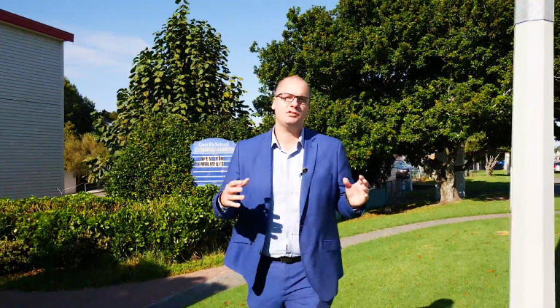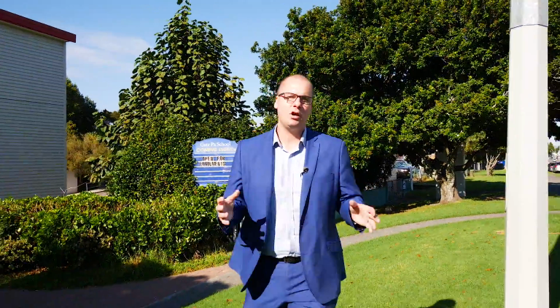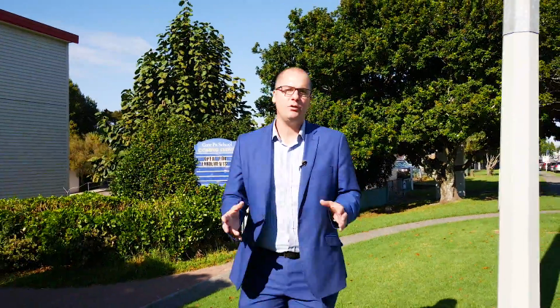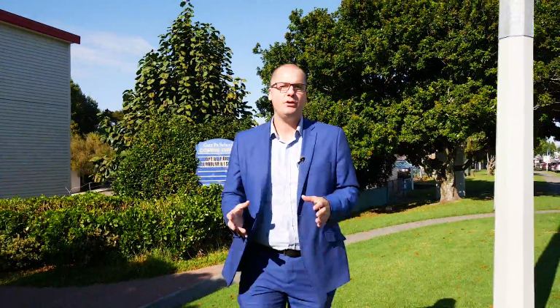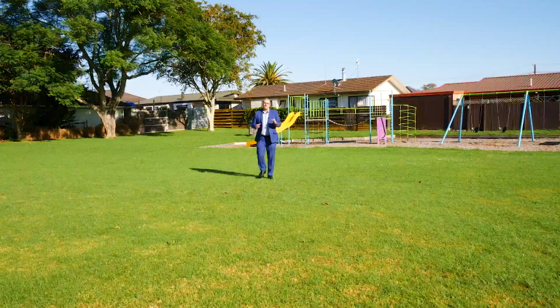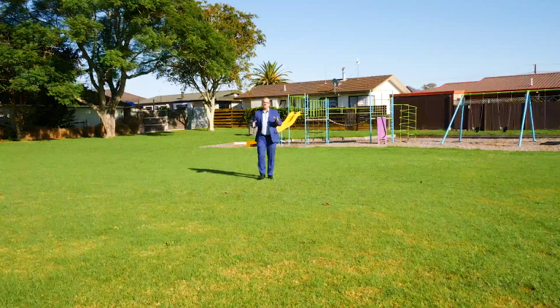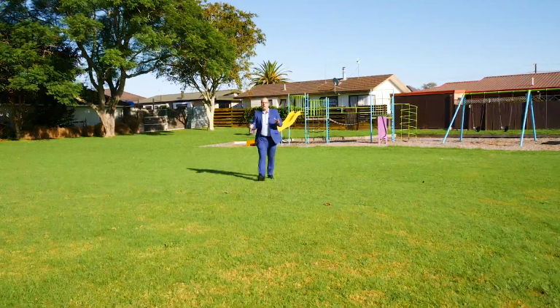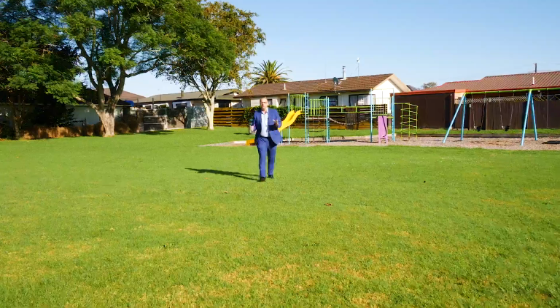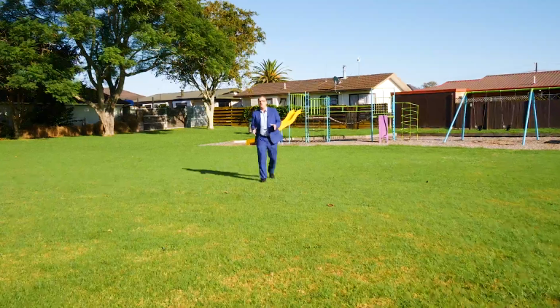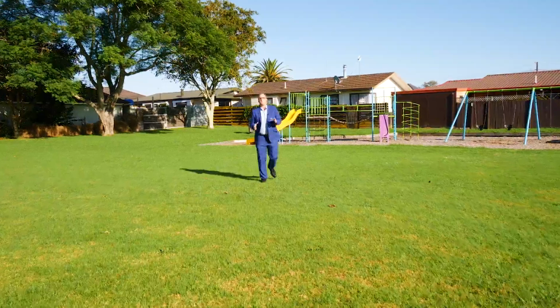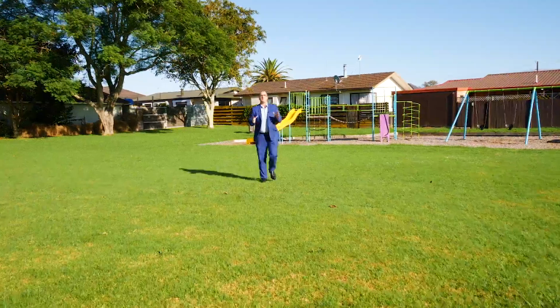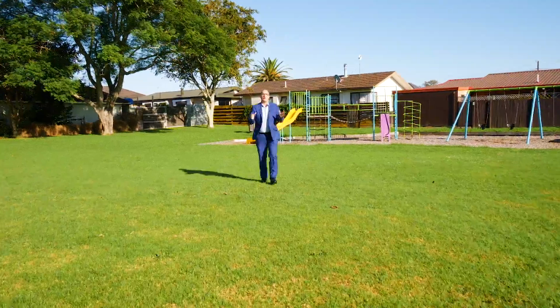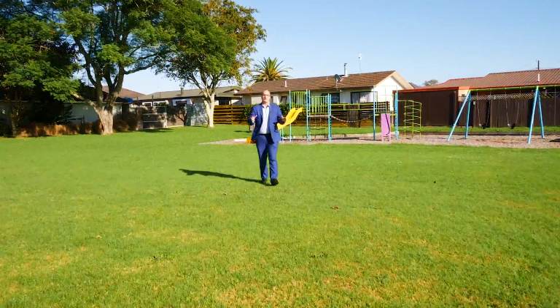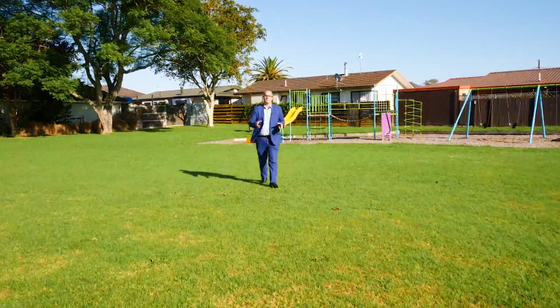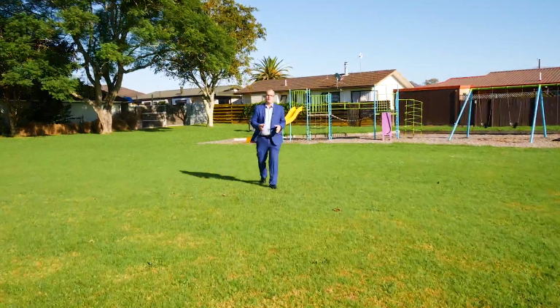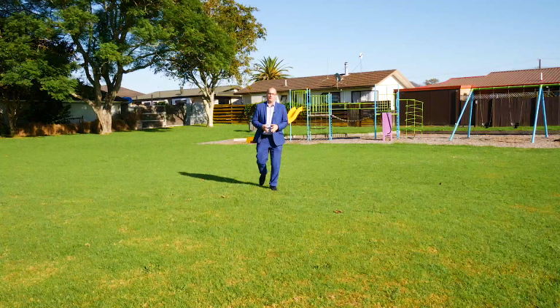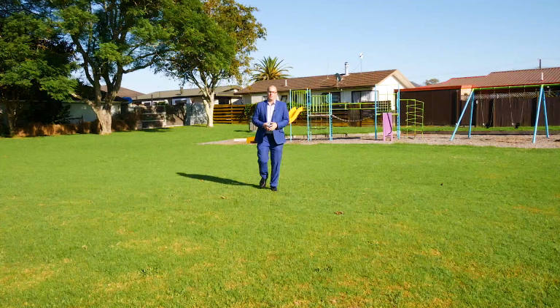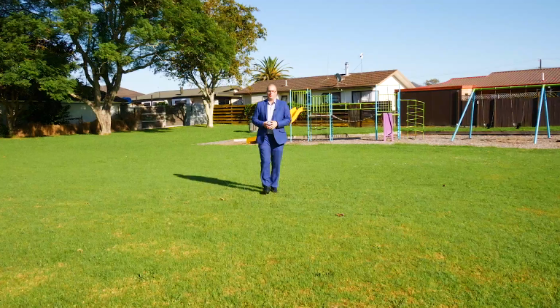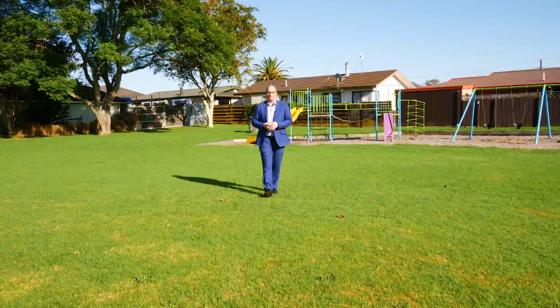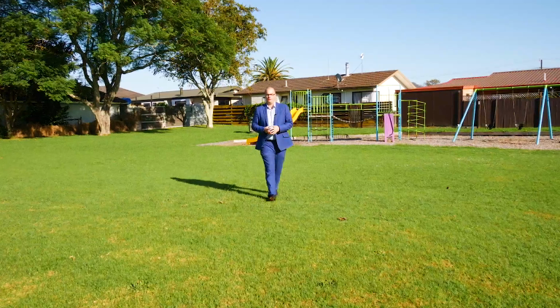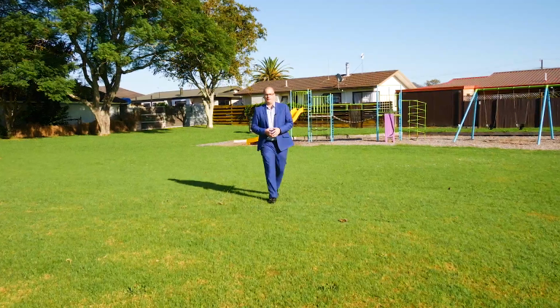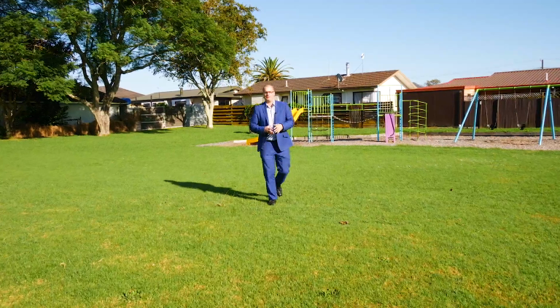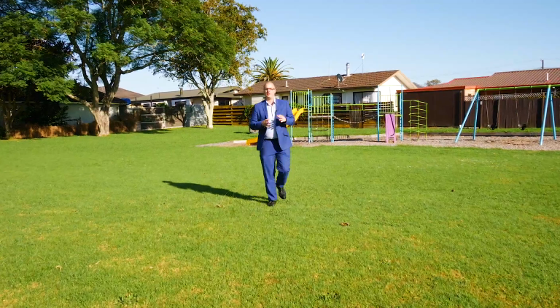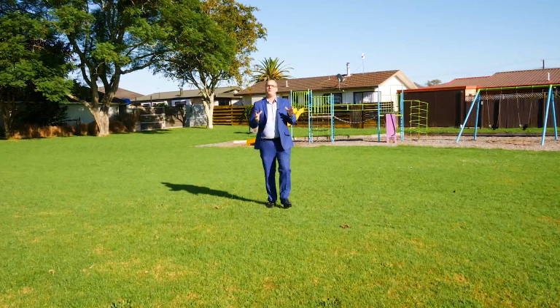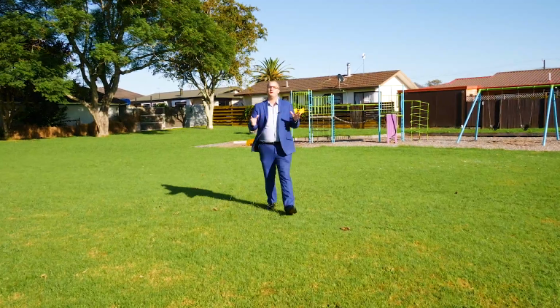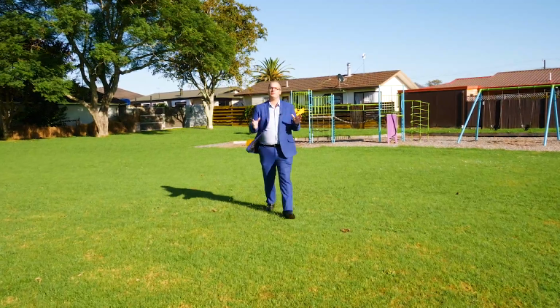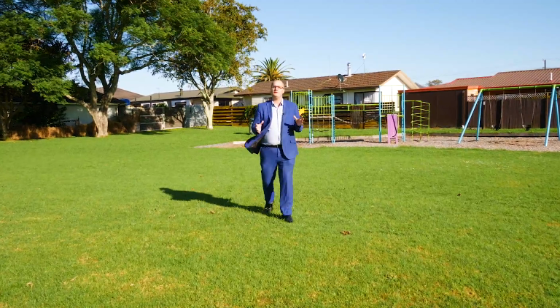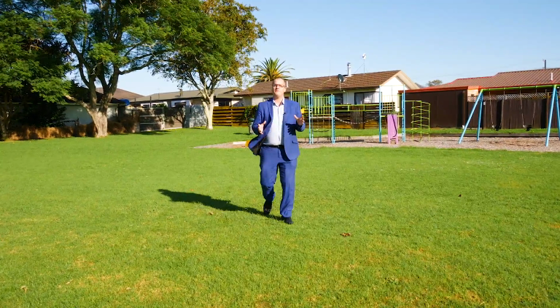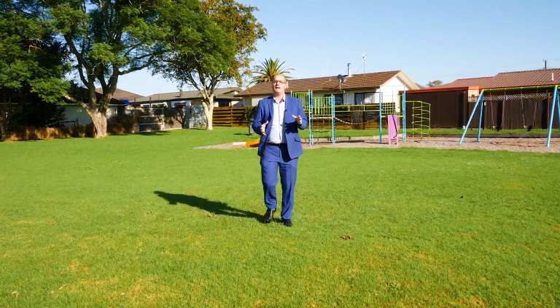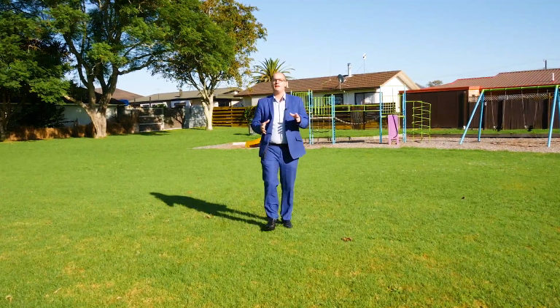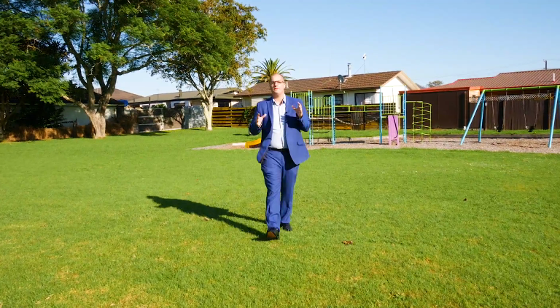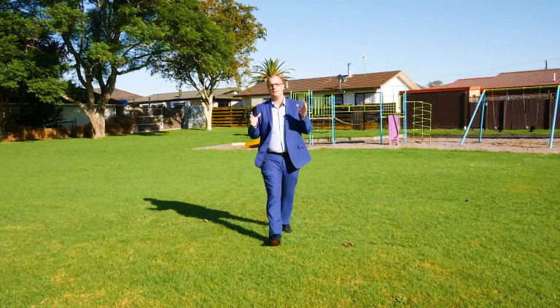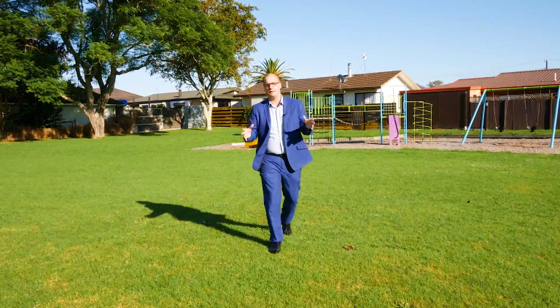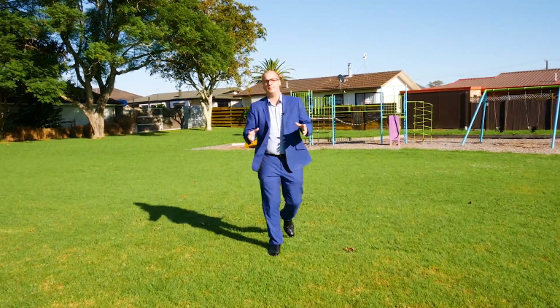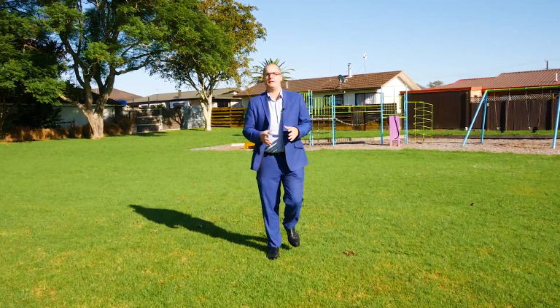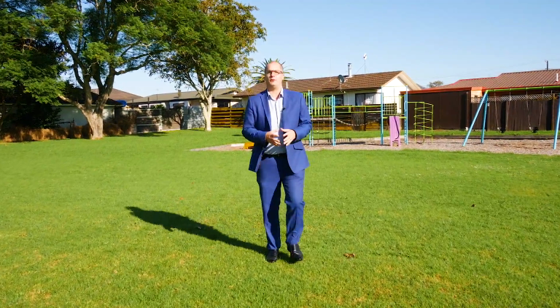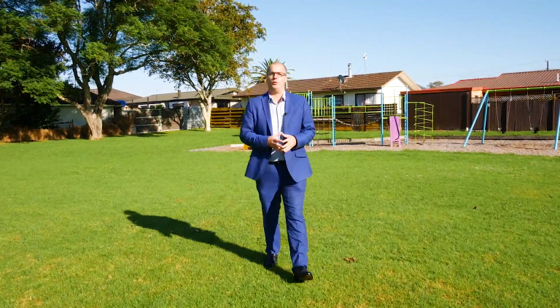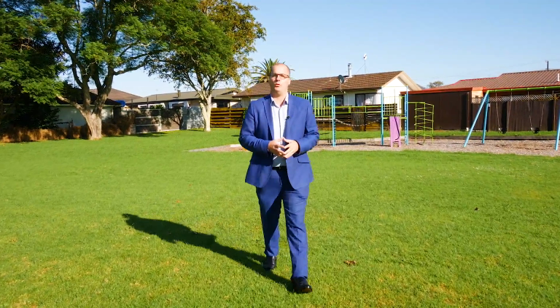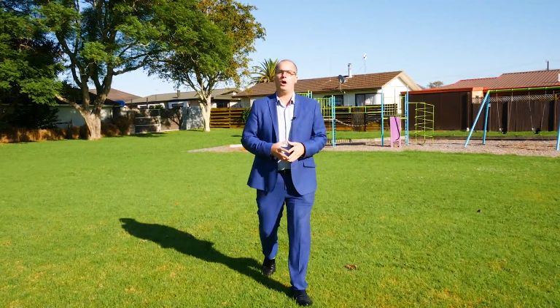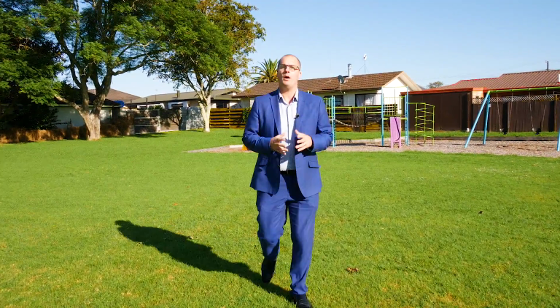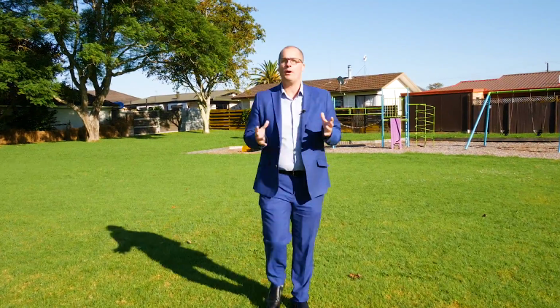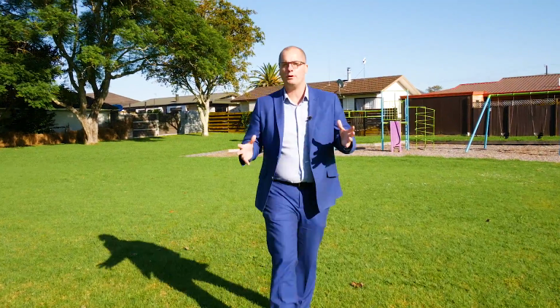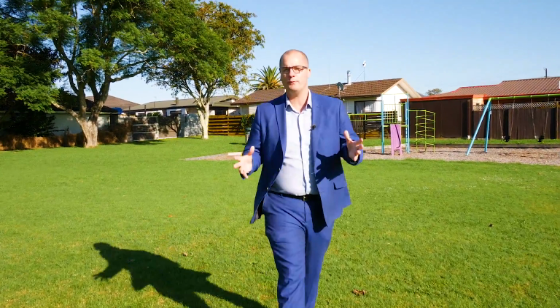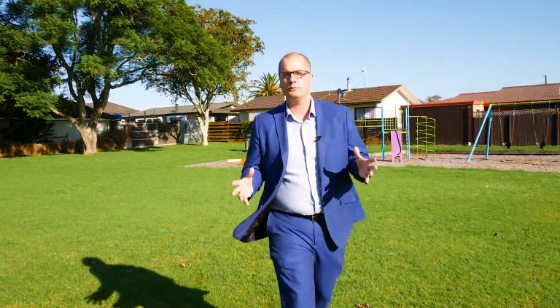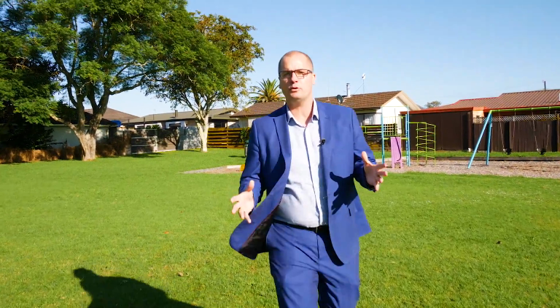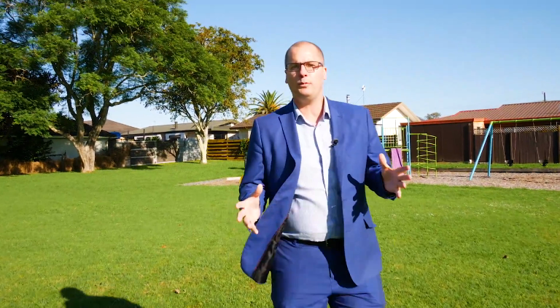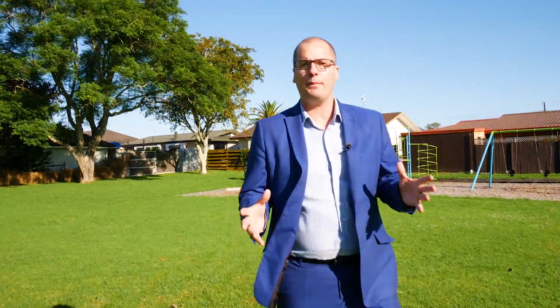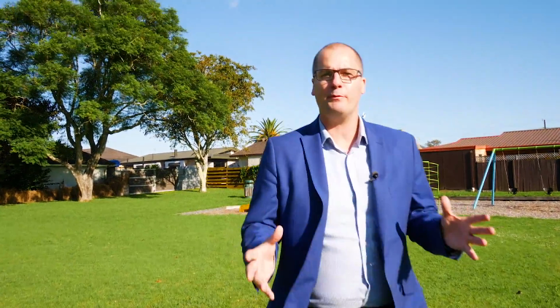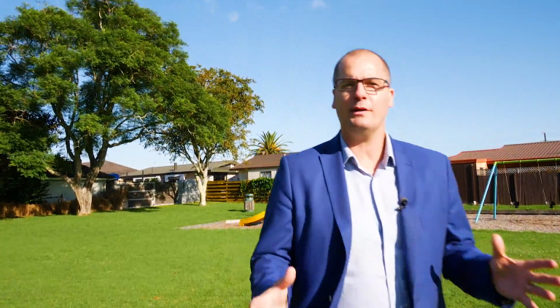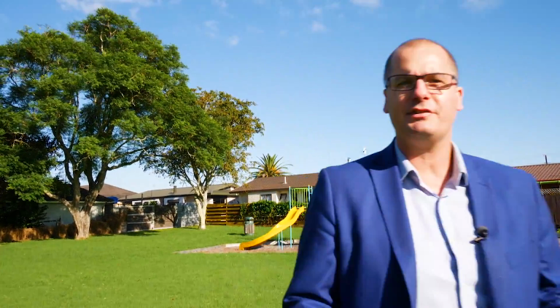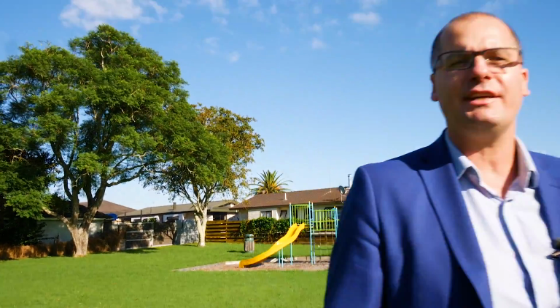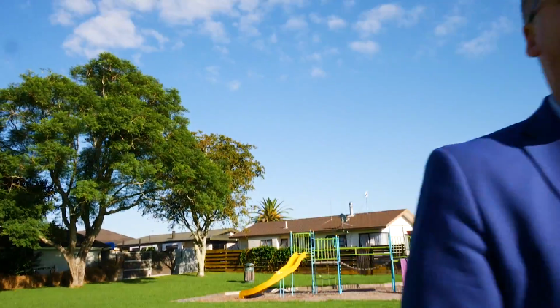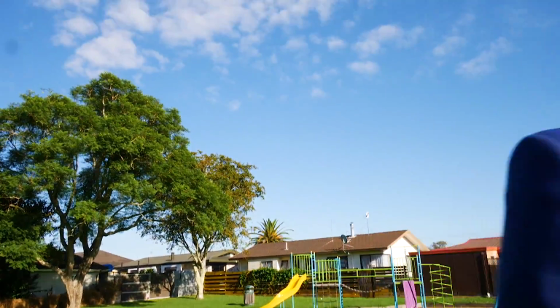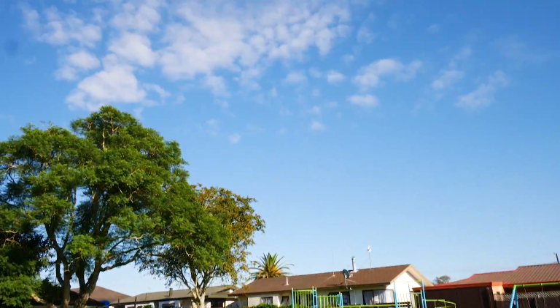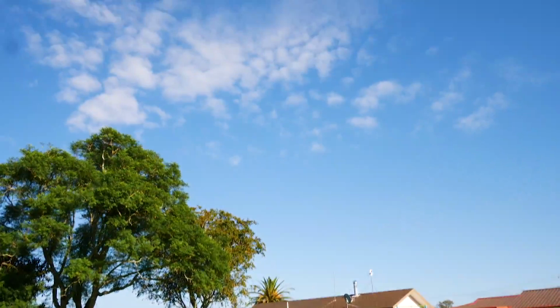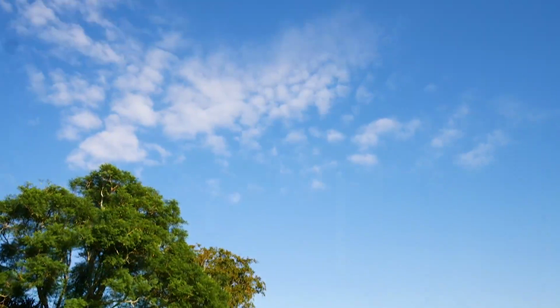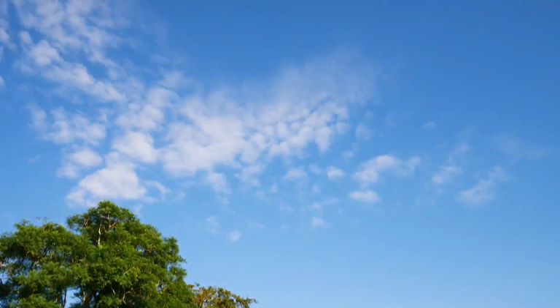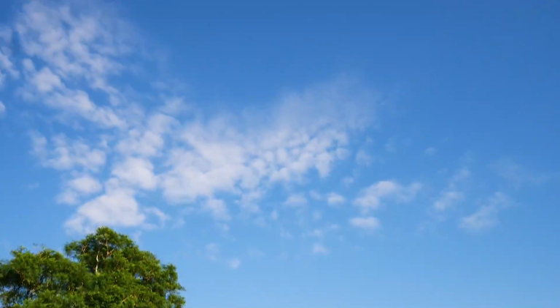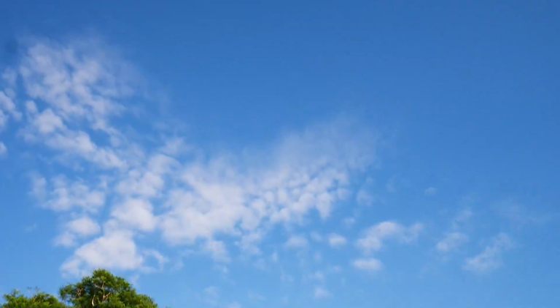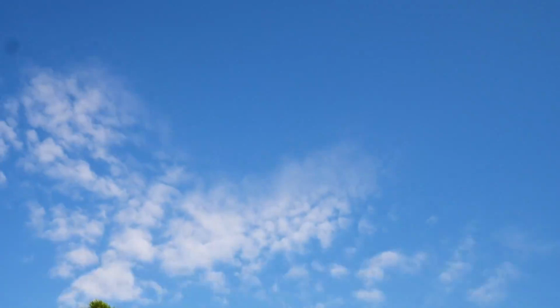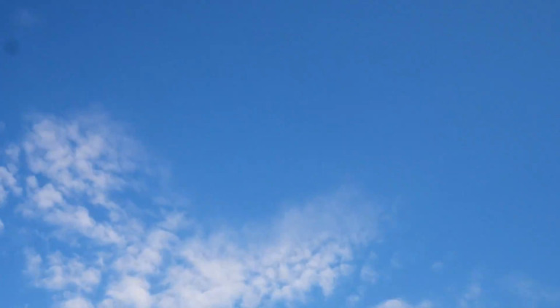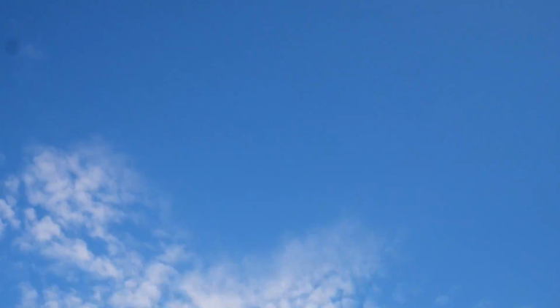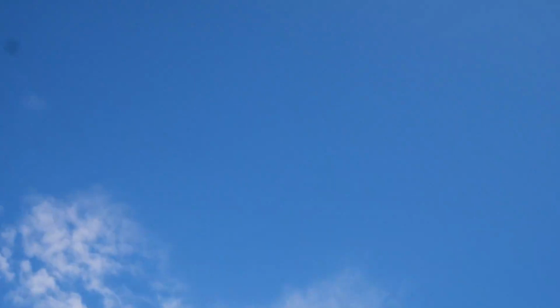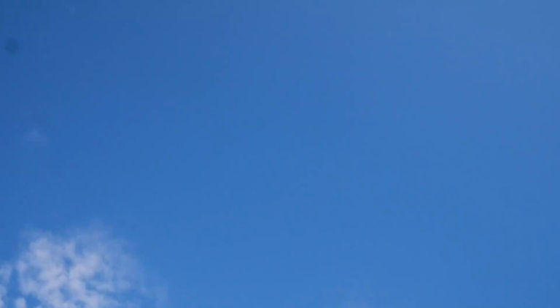This home is loaded with opportunity, so if you see value, give me a call. I'm Michael from Tall Poppy Real Estate, and I can't wait to meet you.